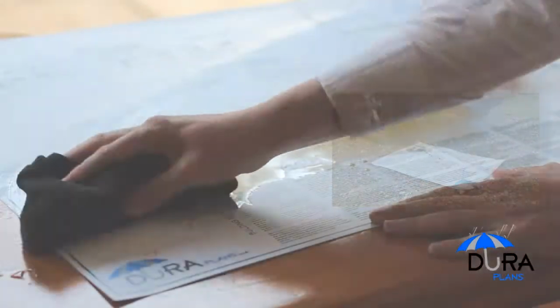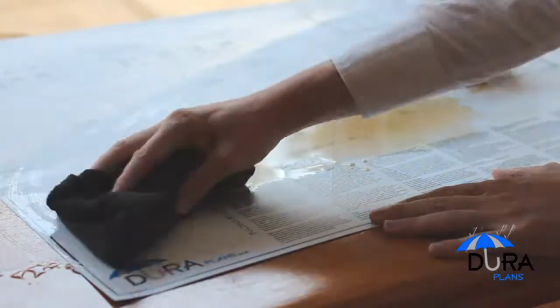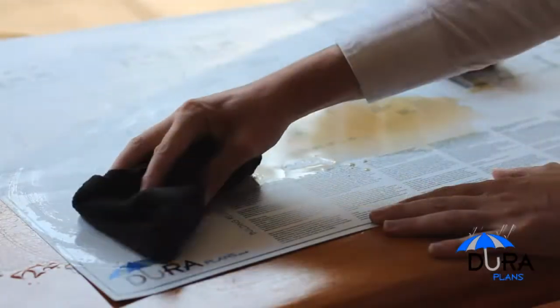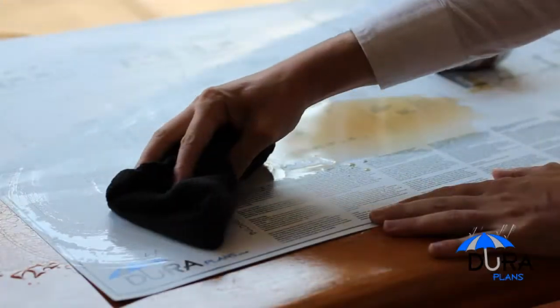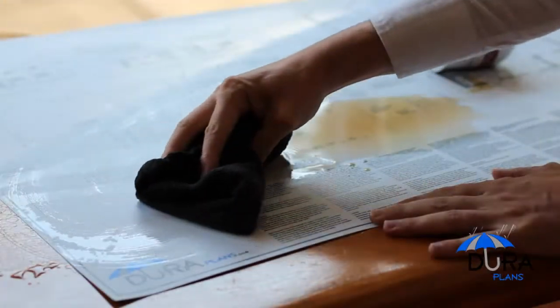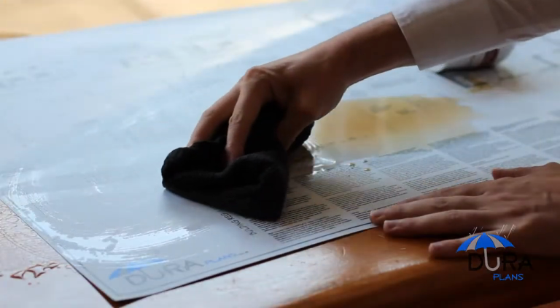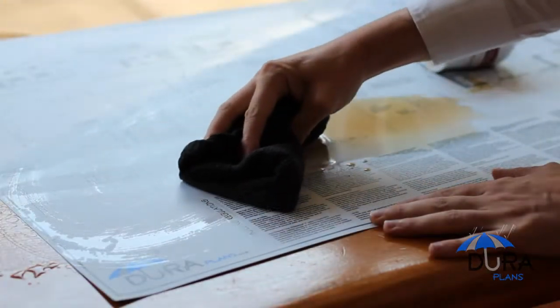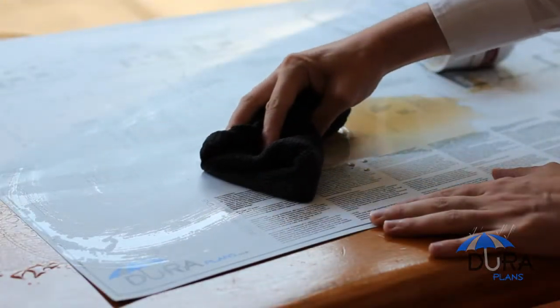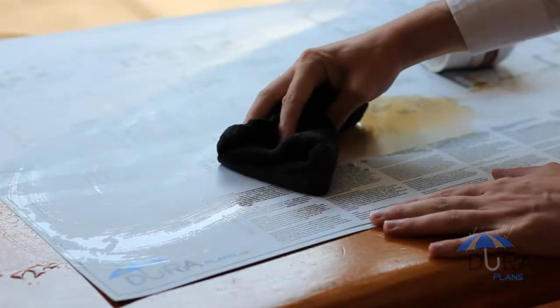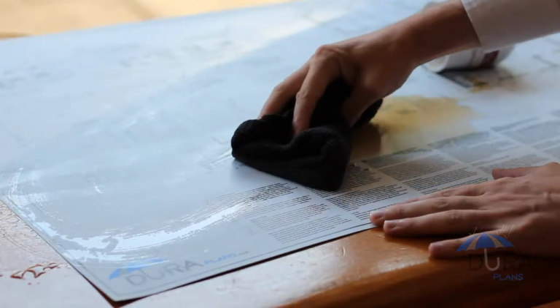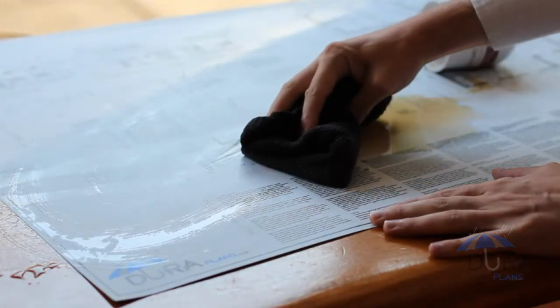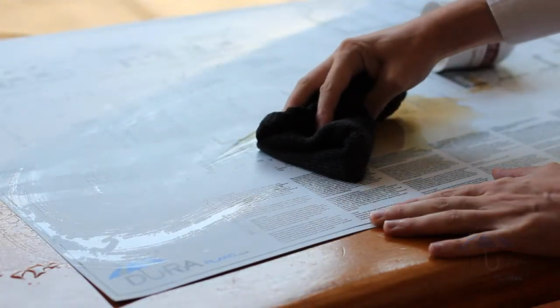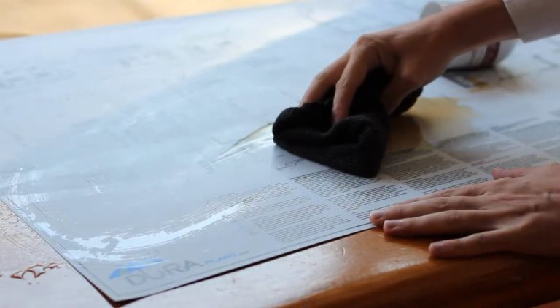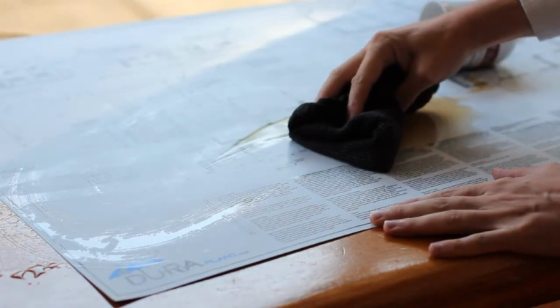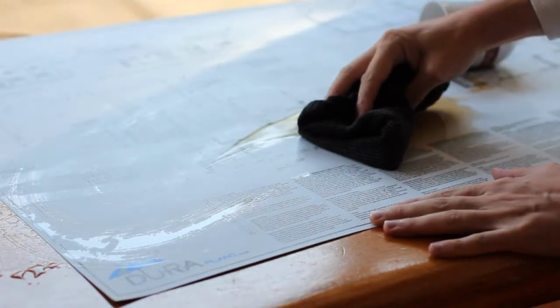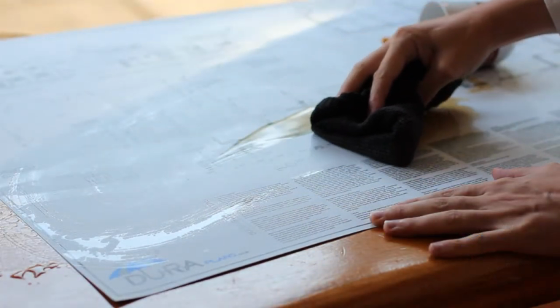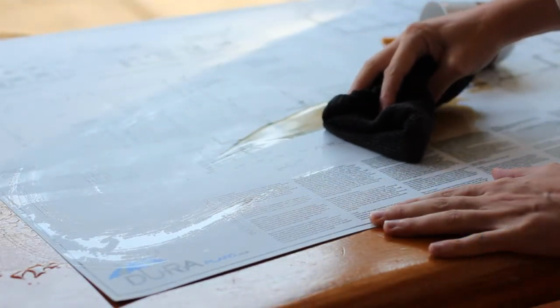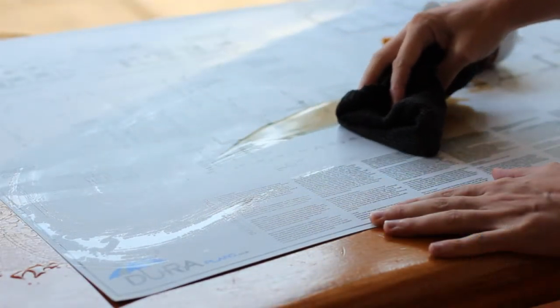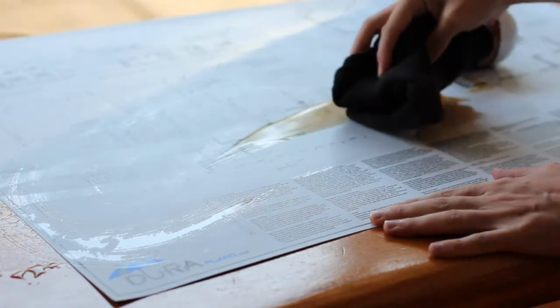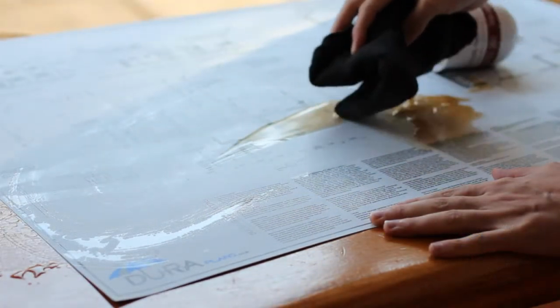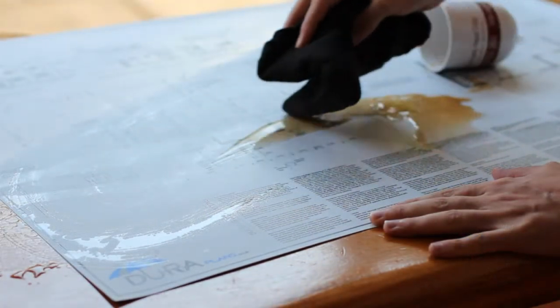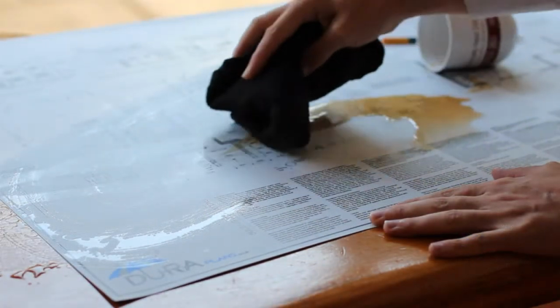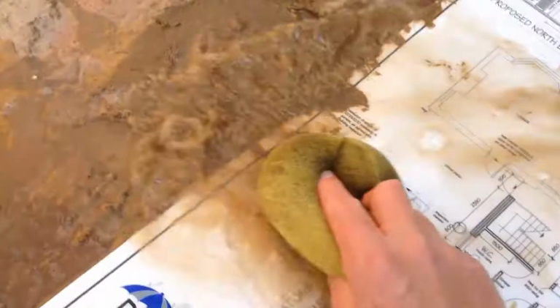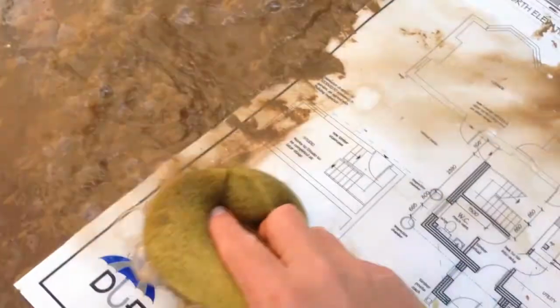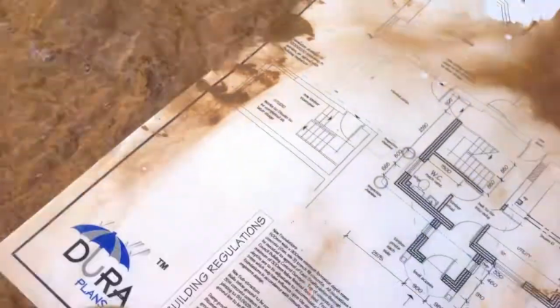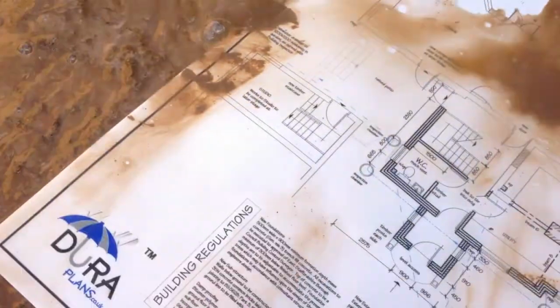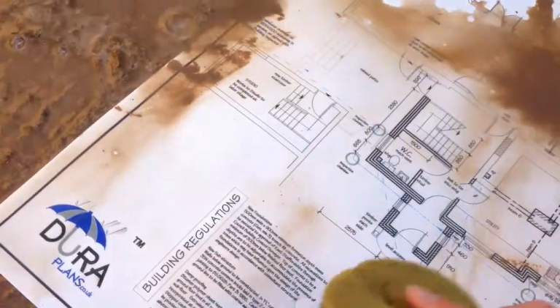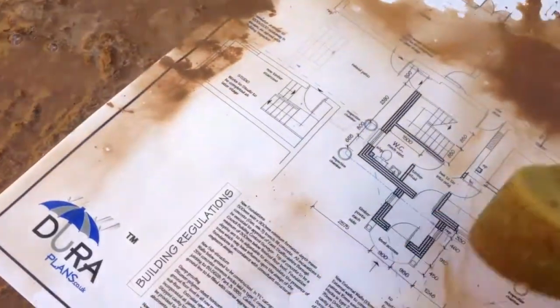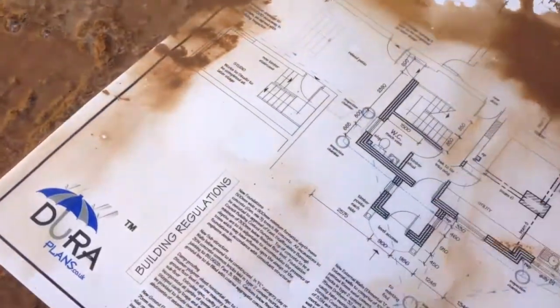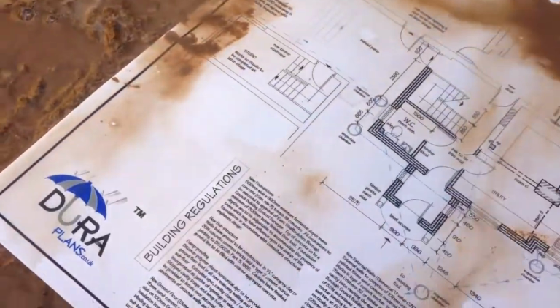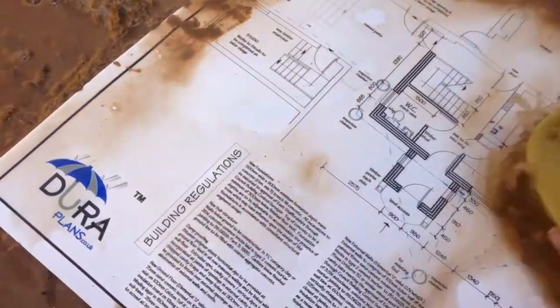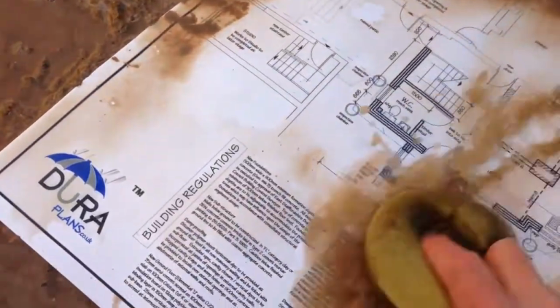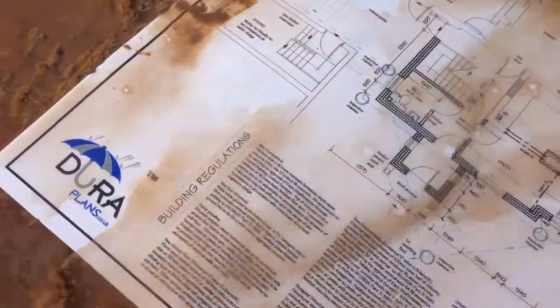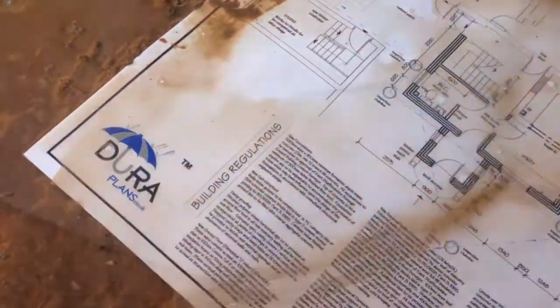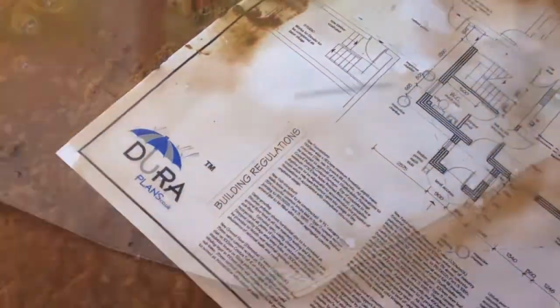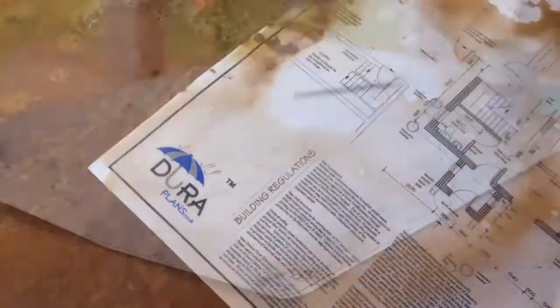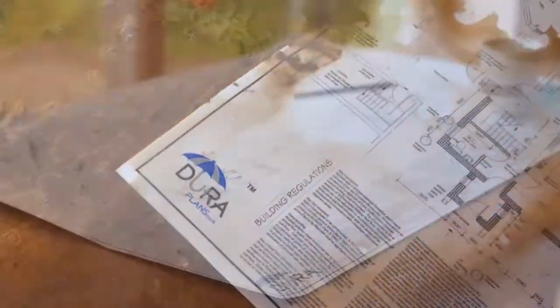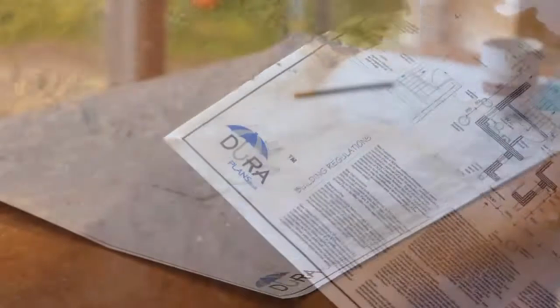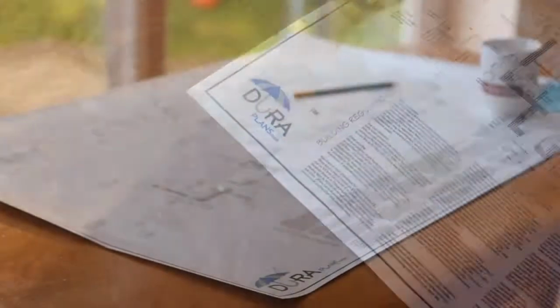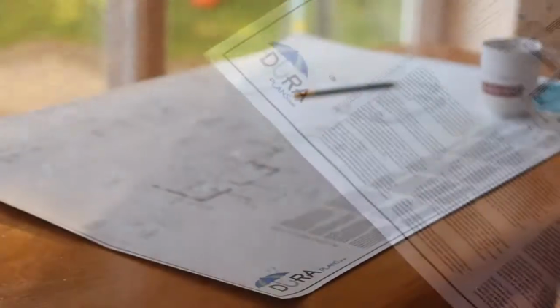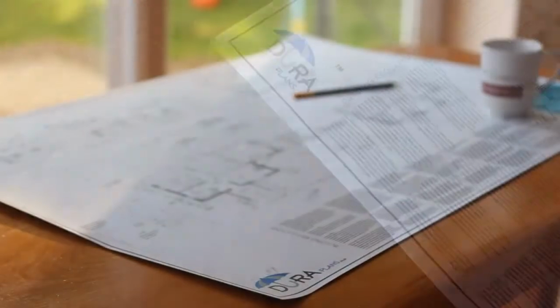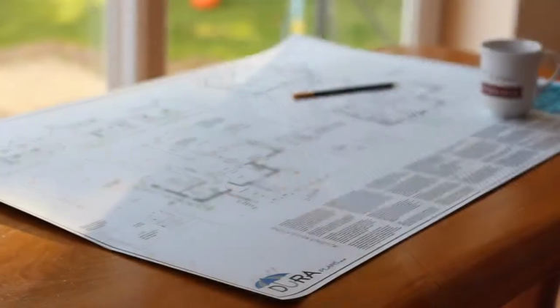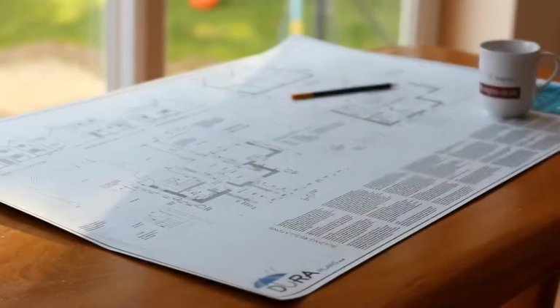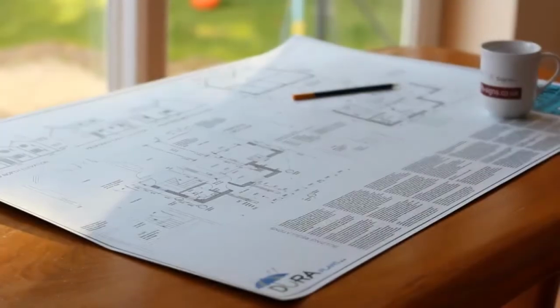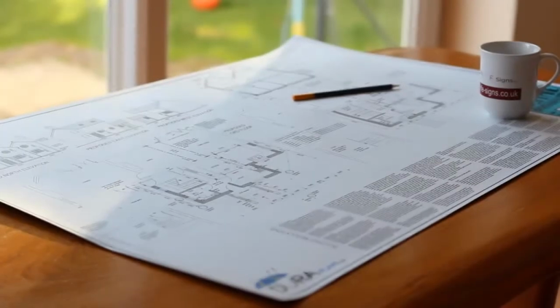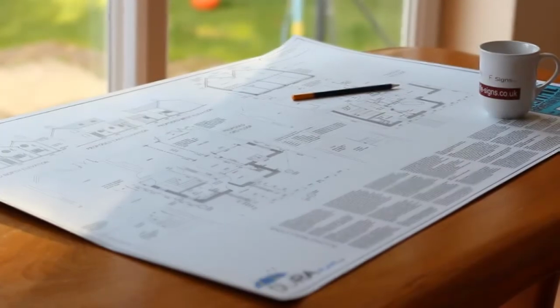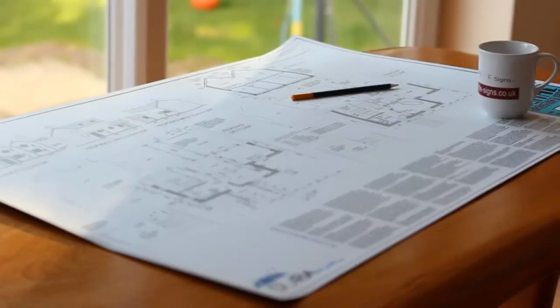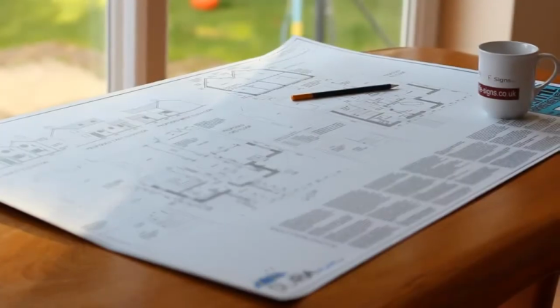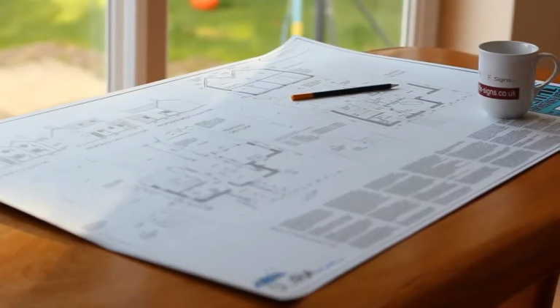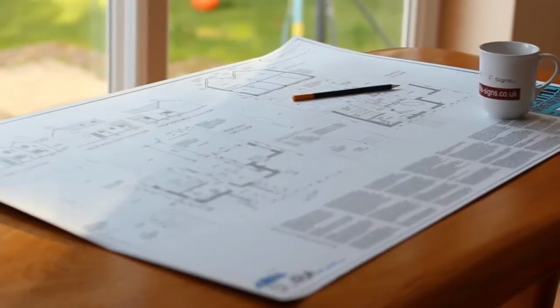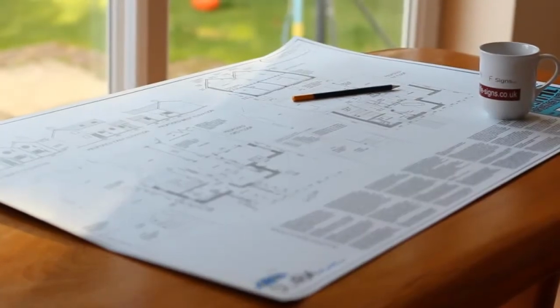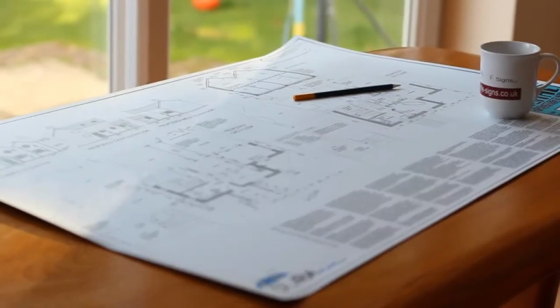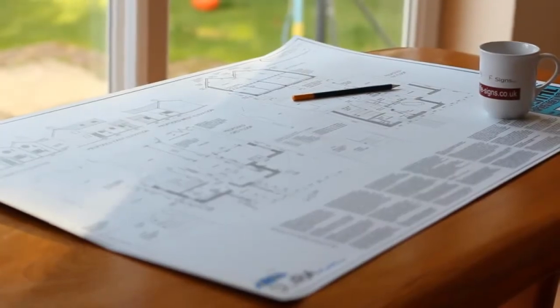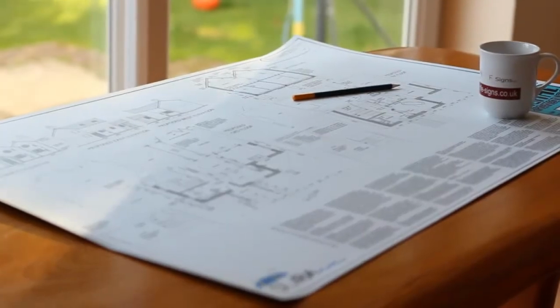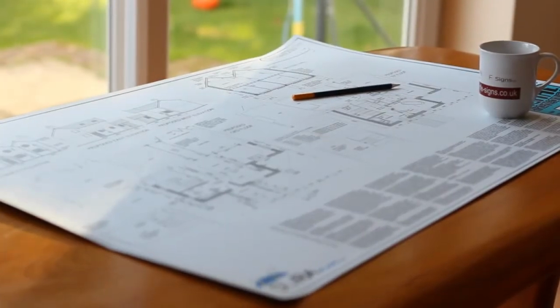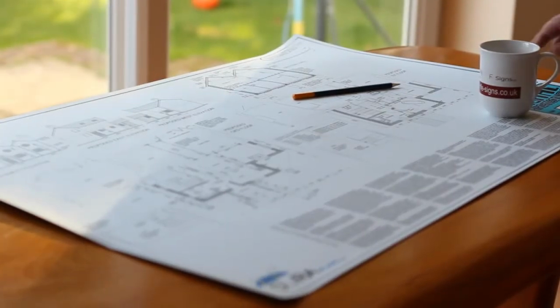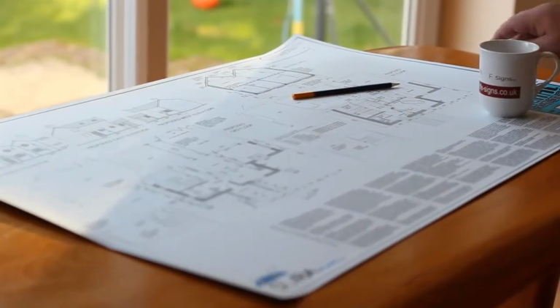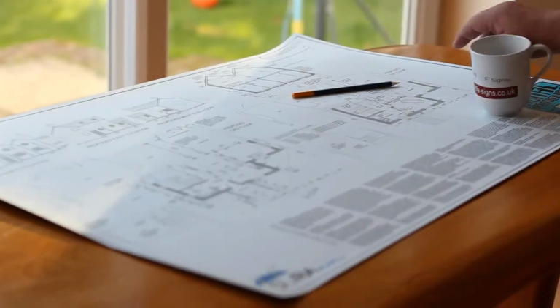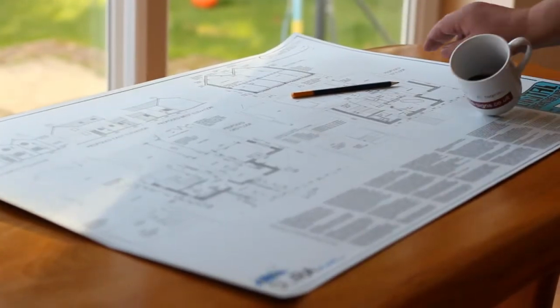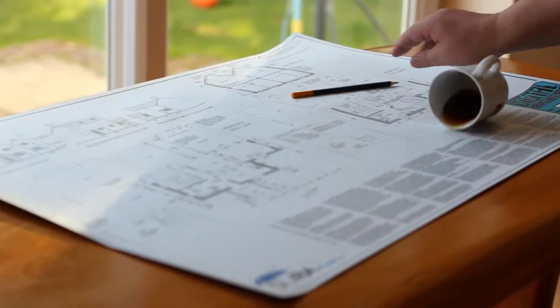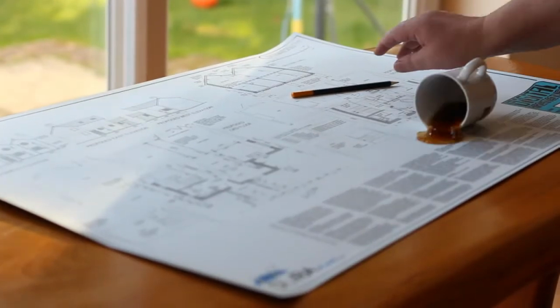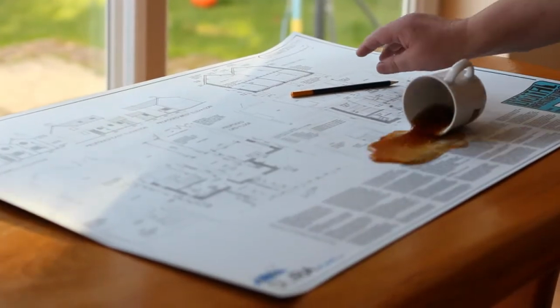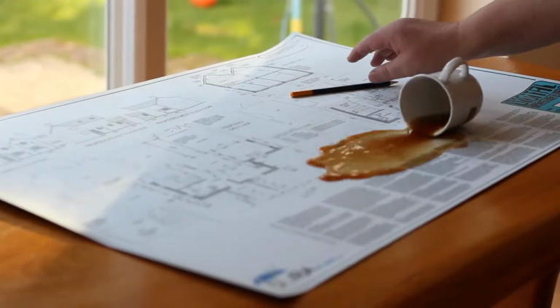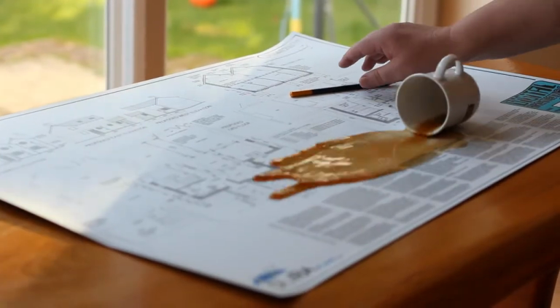DuraPlans can be wiped clean. You can wipe off dirt, mud or soil, or you can even spill a drink on them.